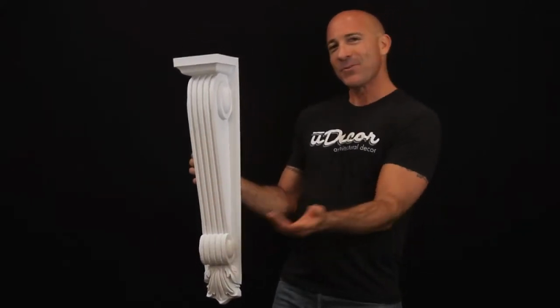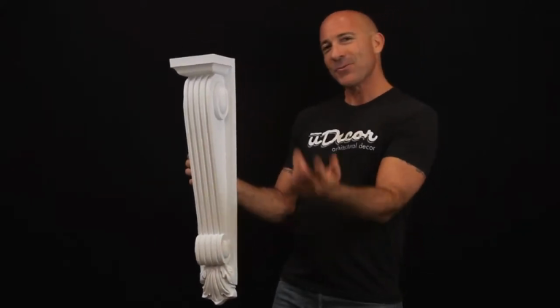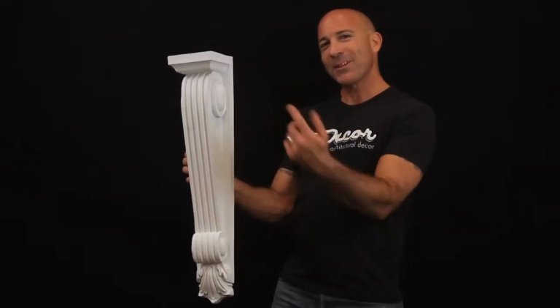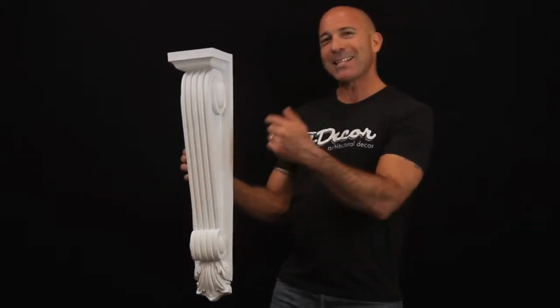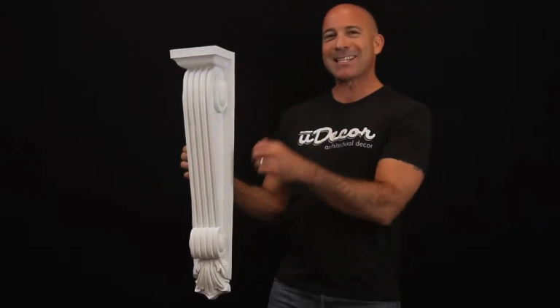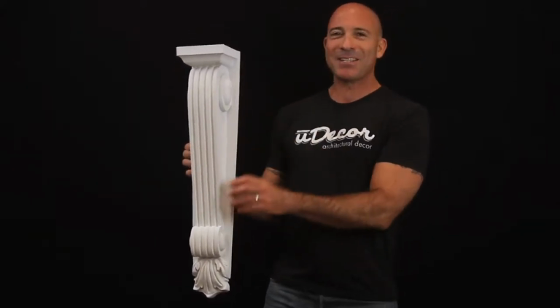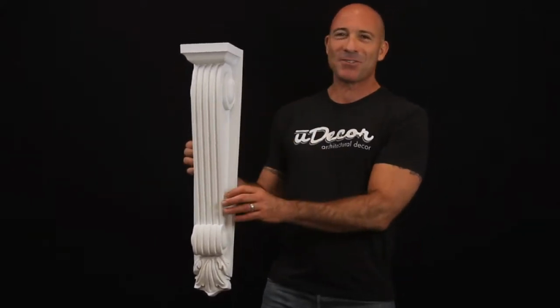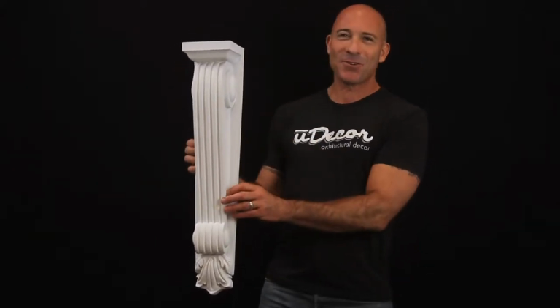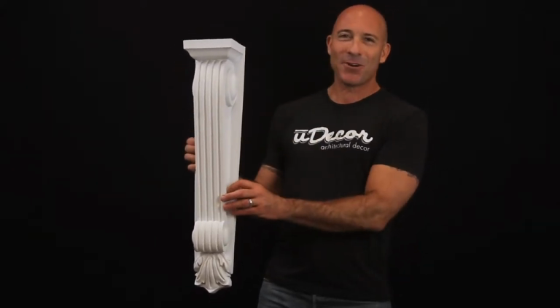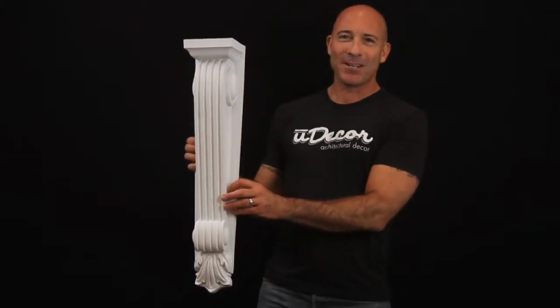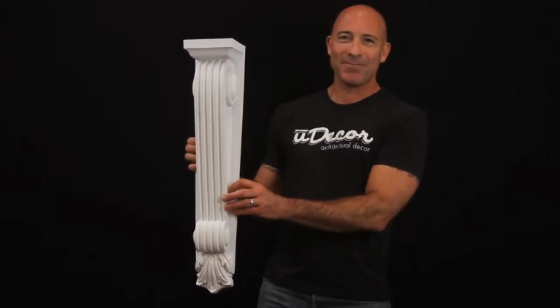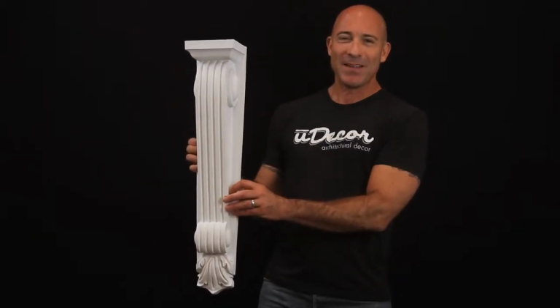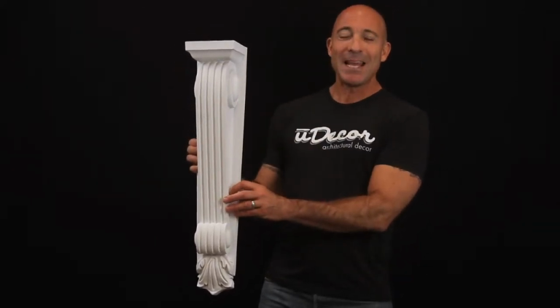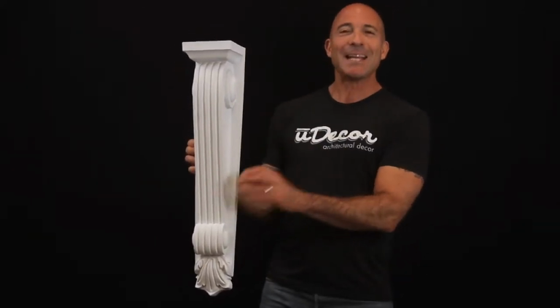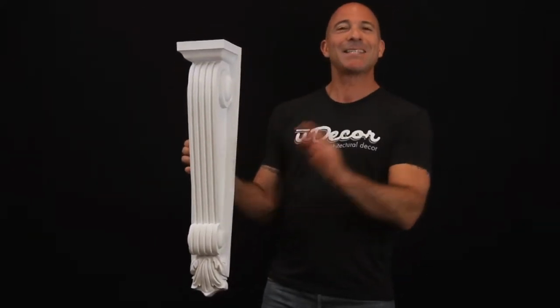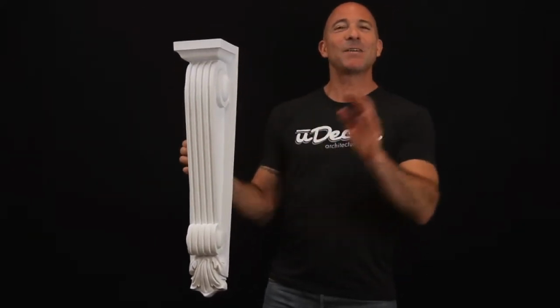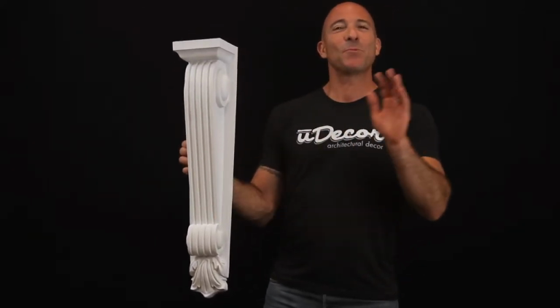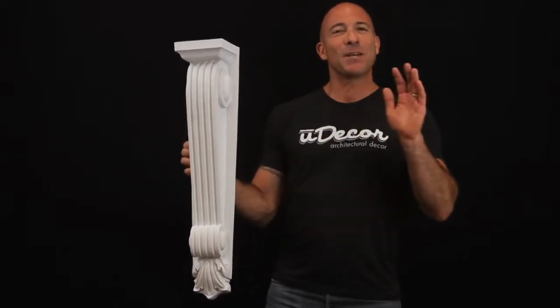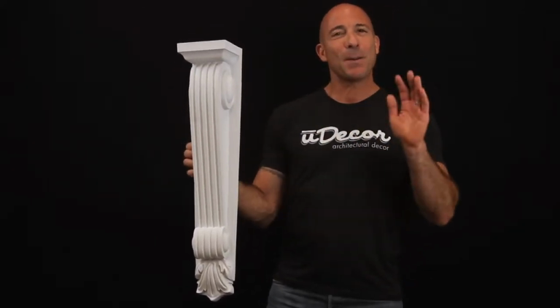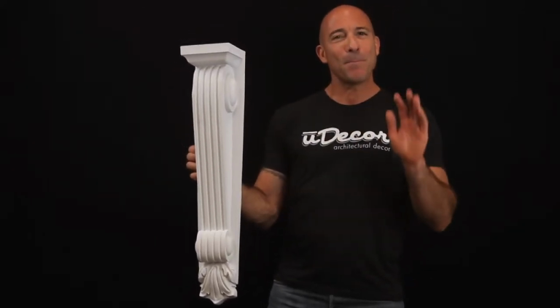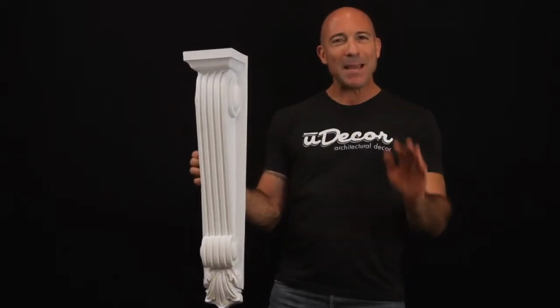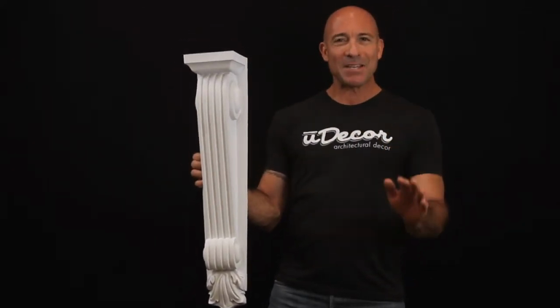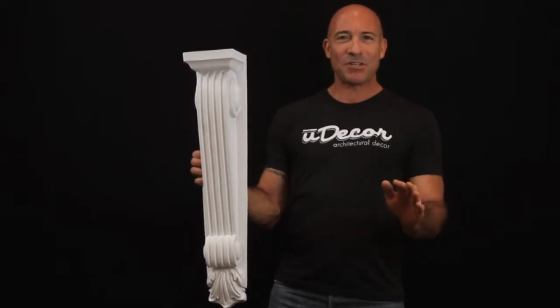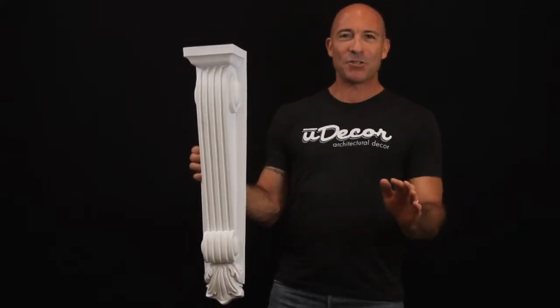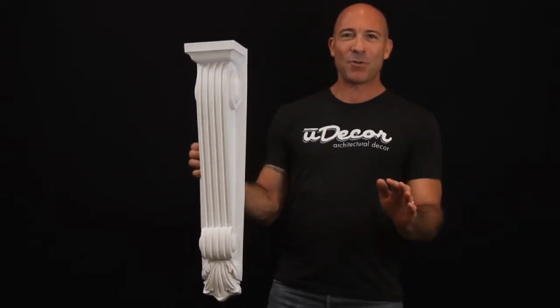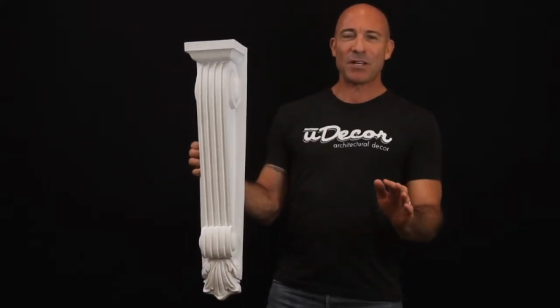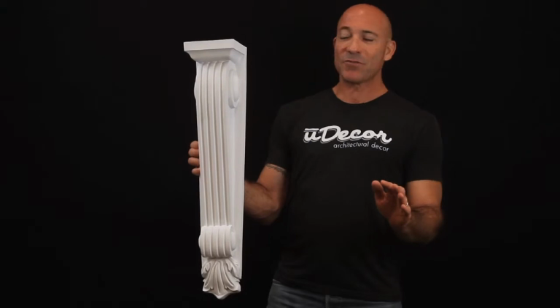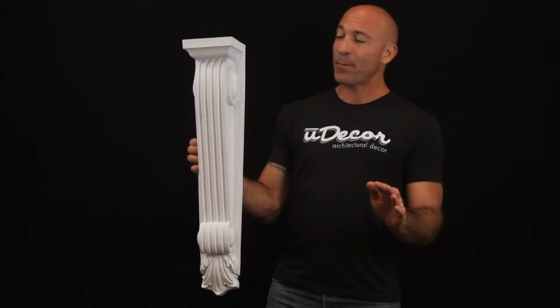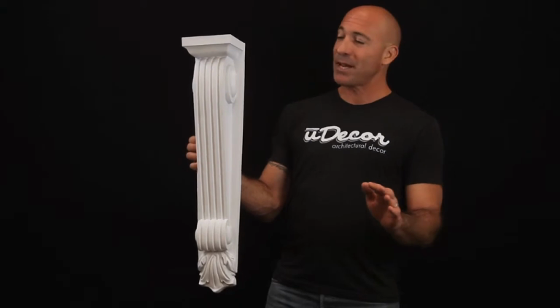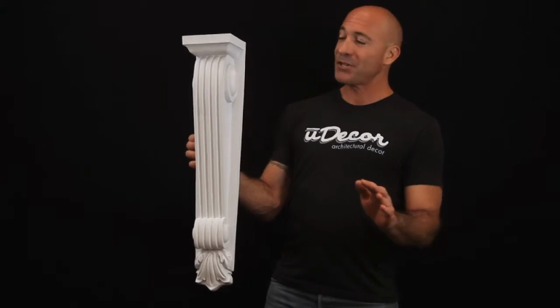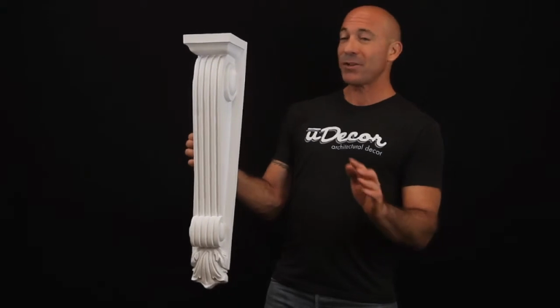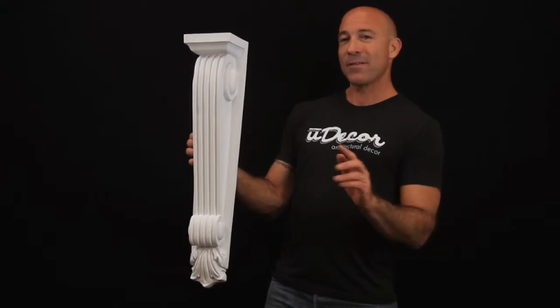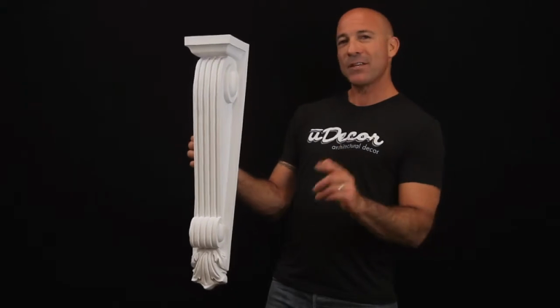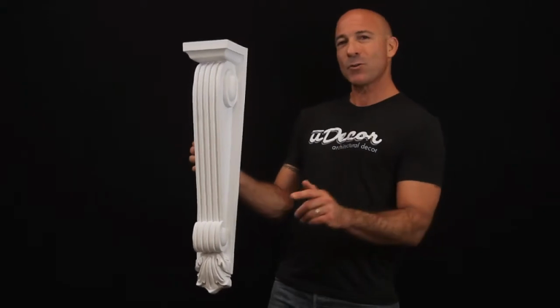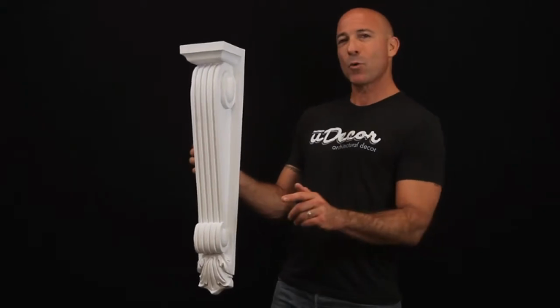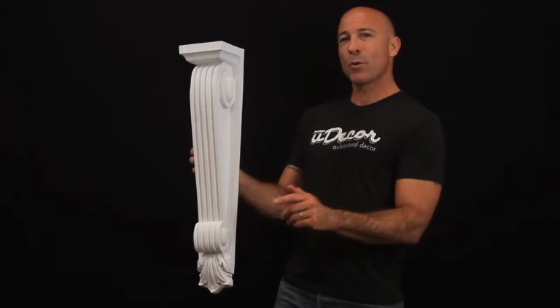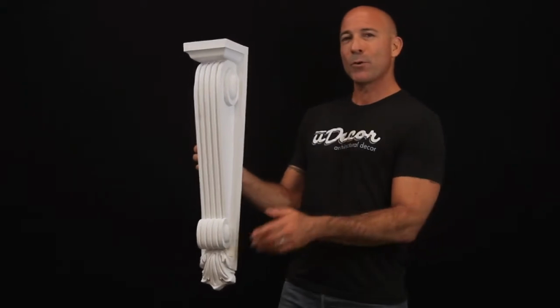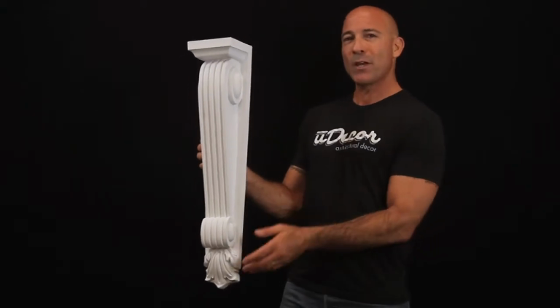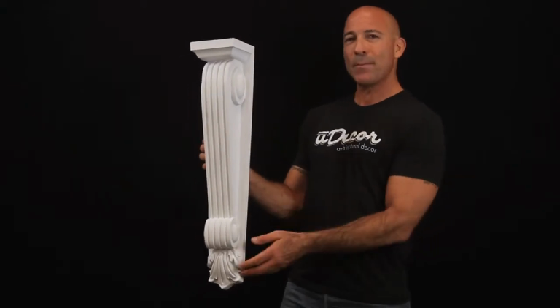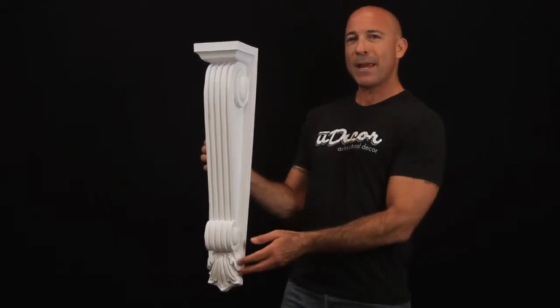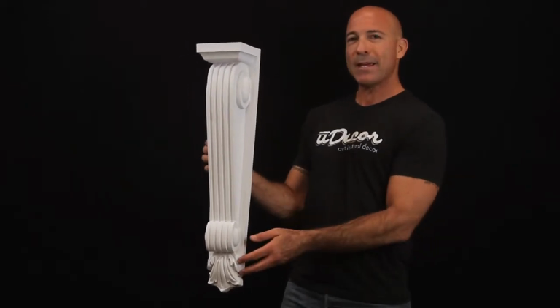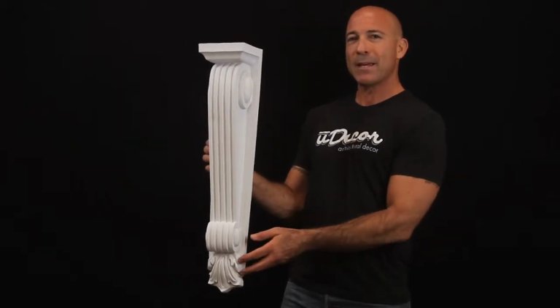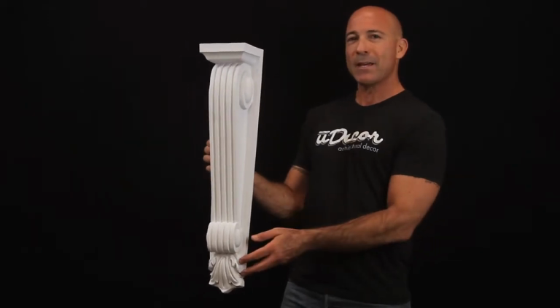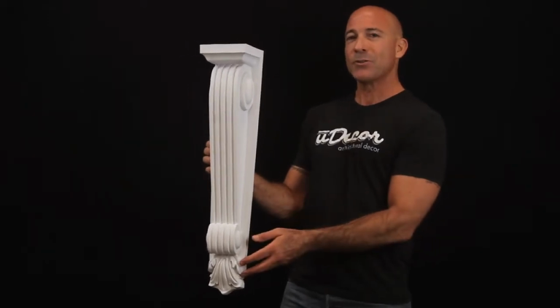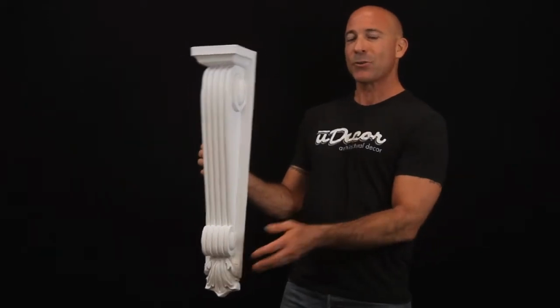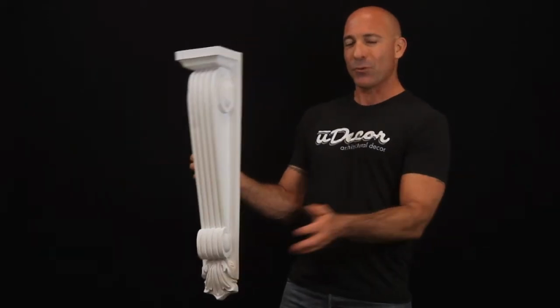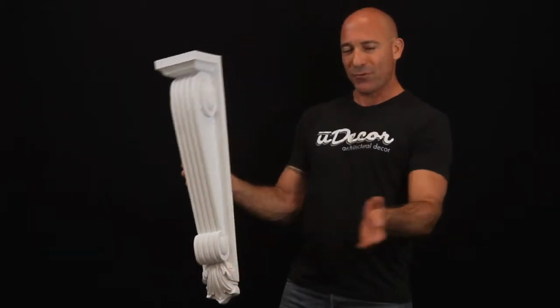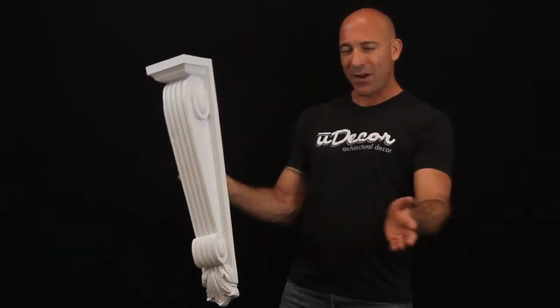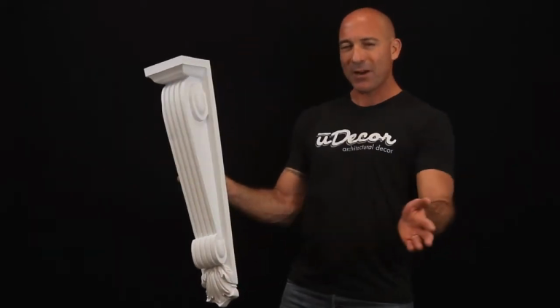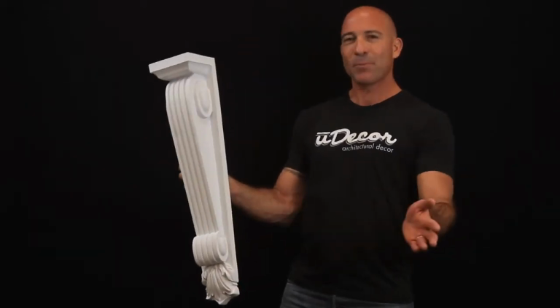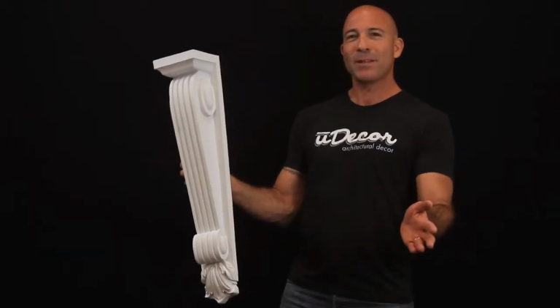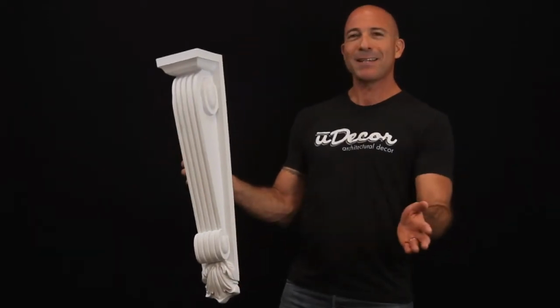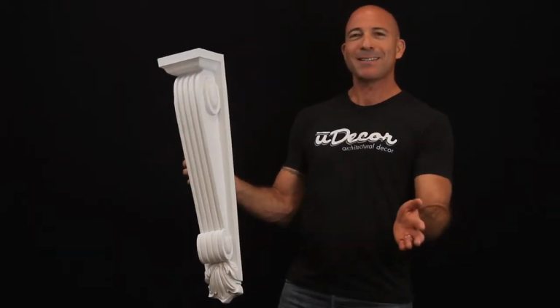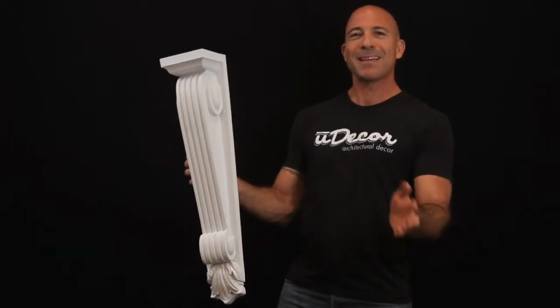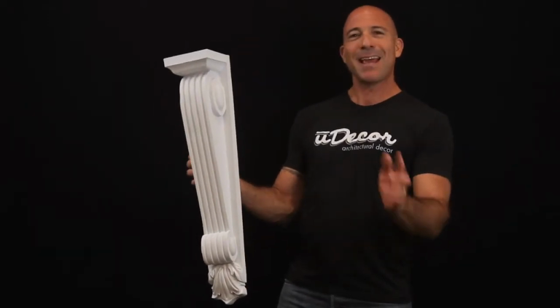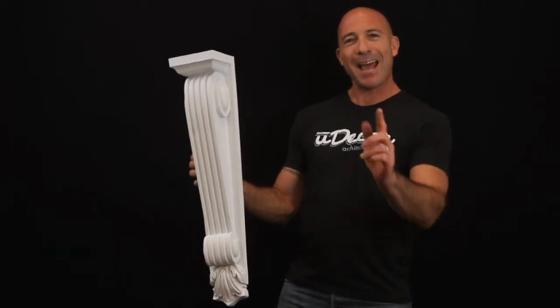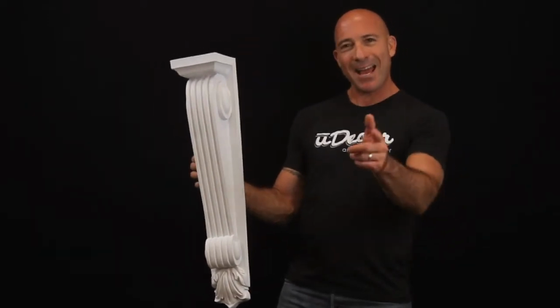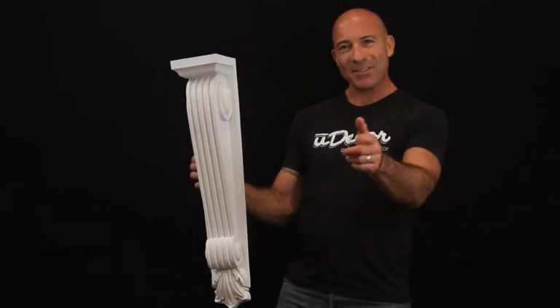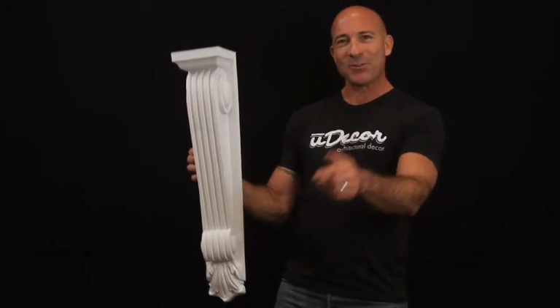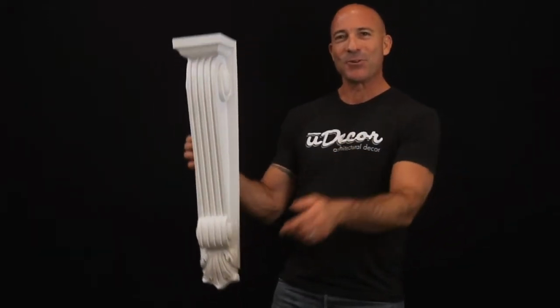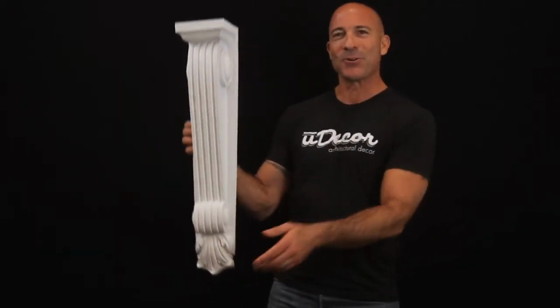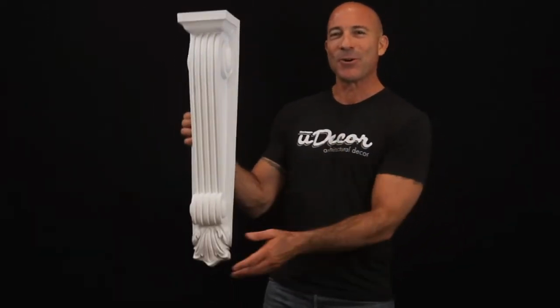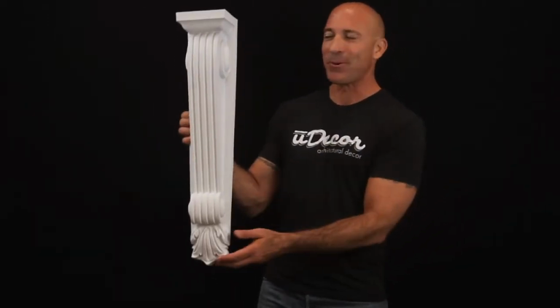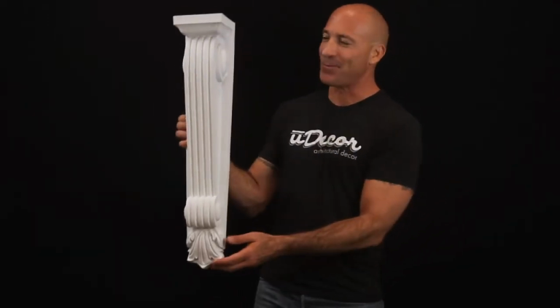So let's get started and see what an amazing transformation this corbel can make to your fireplace and to your home.